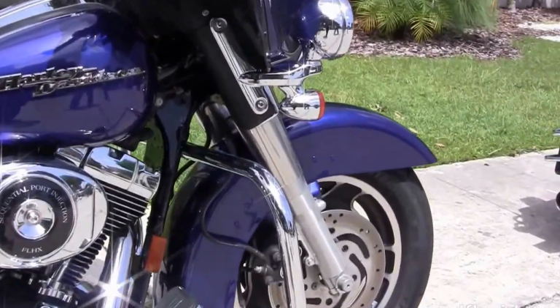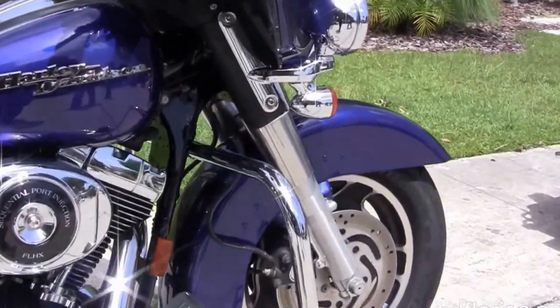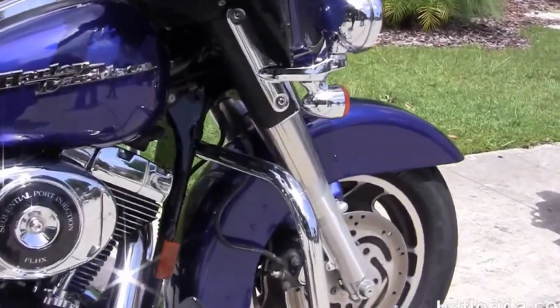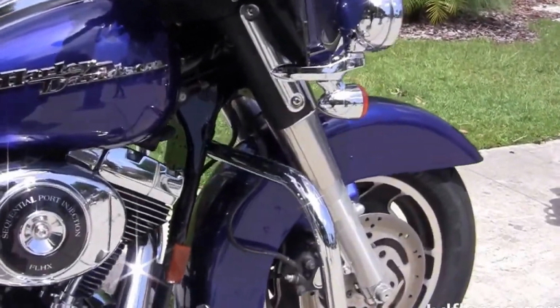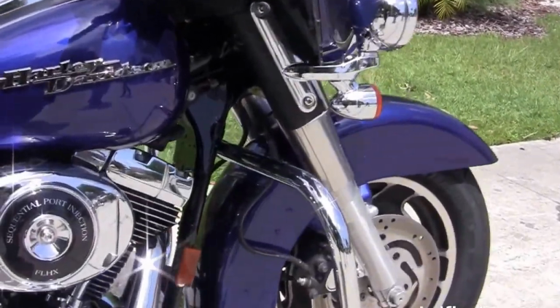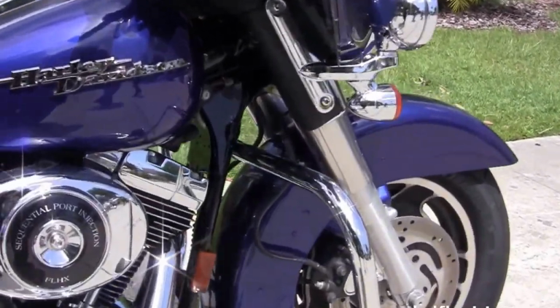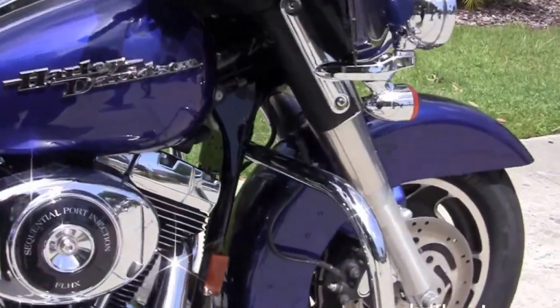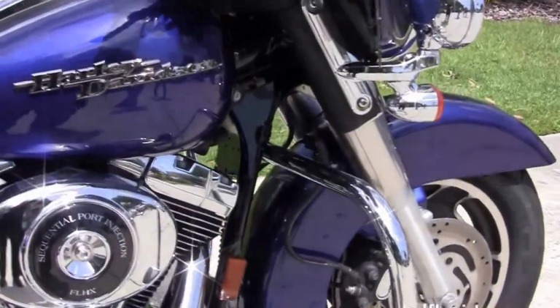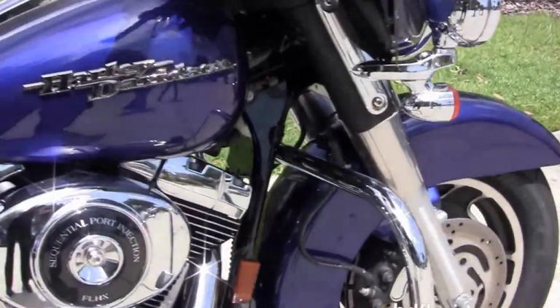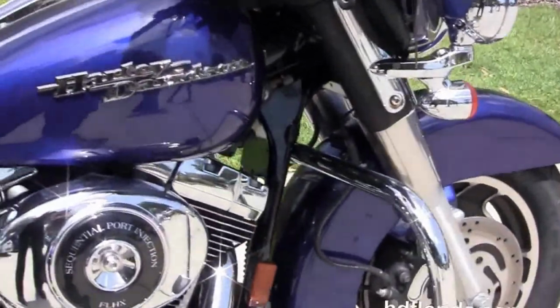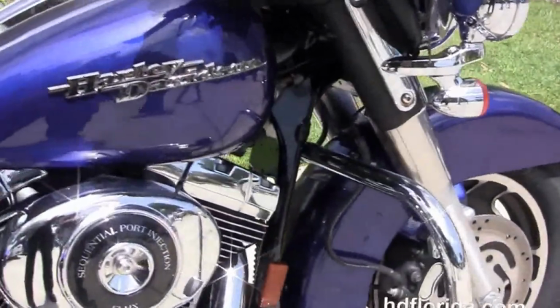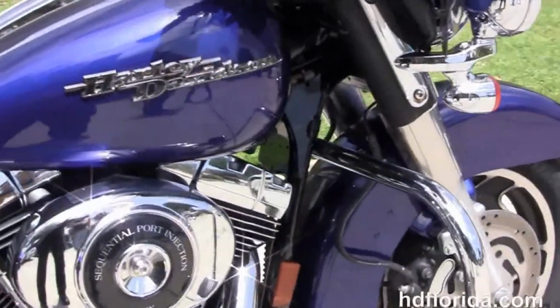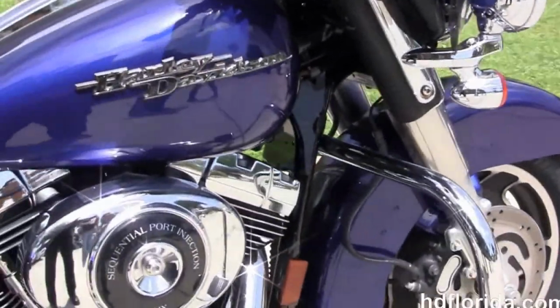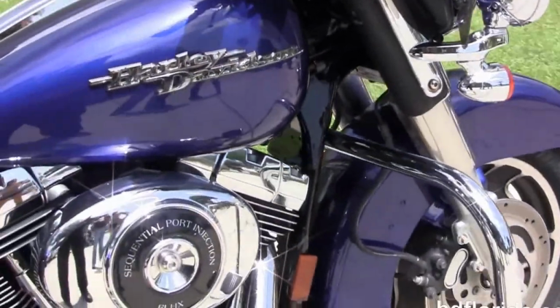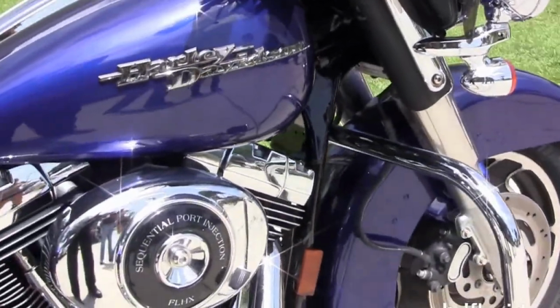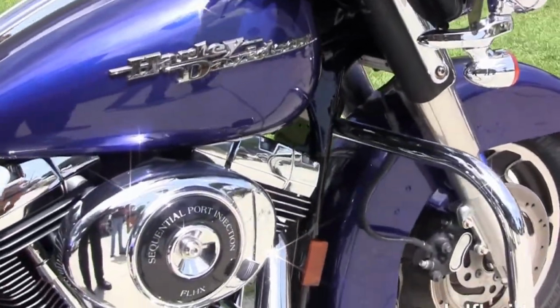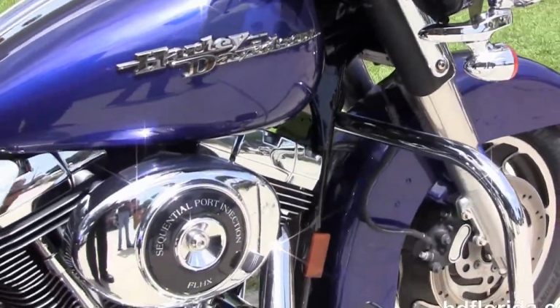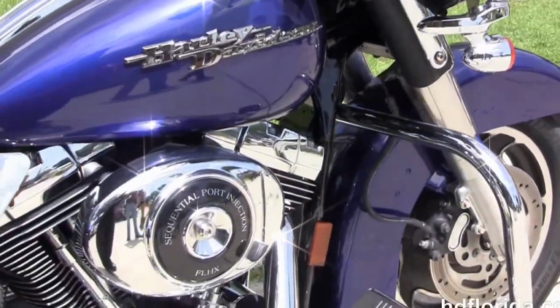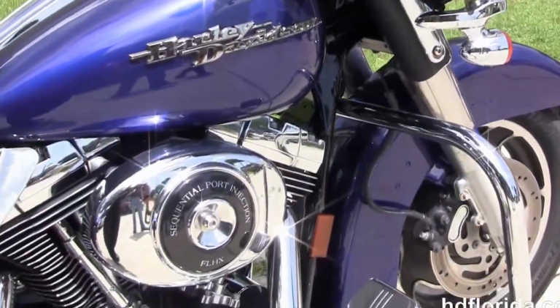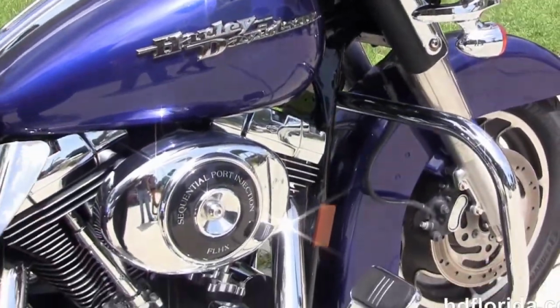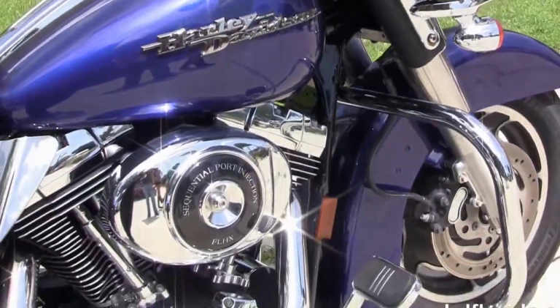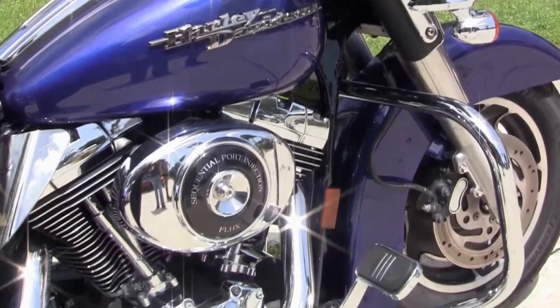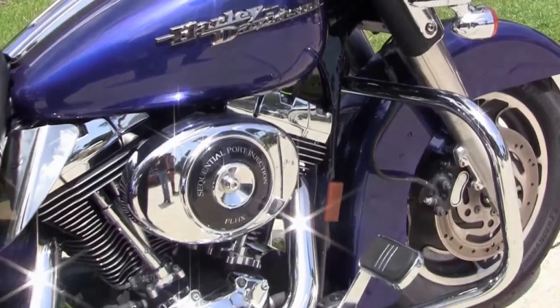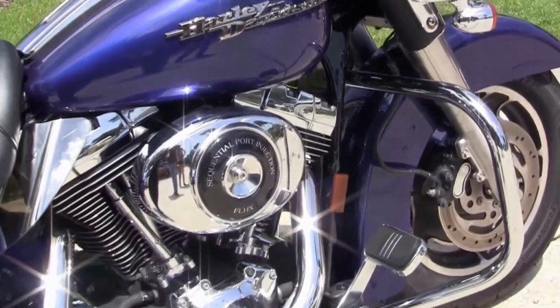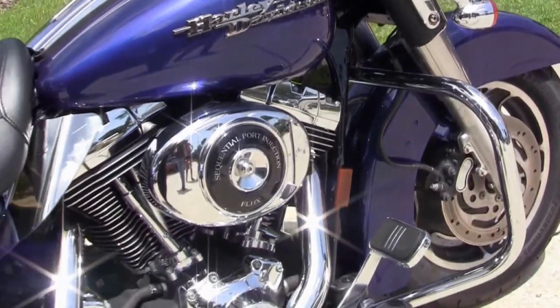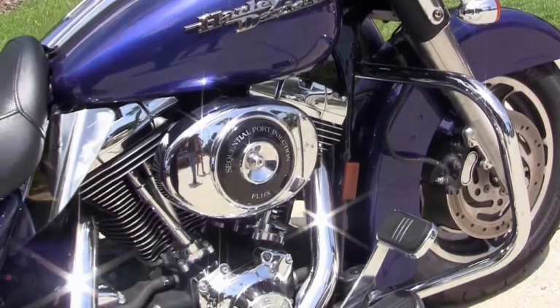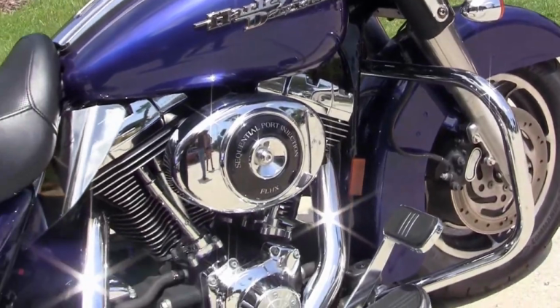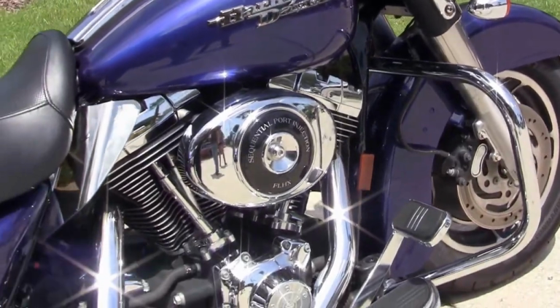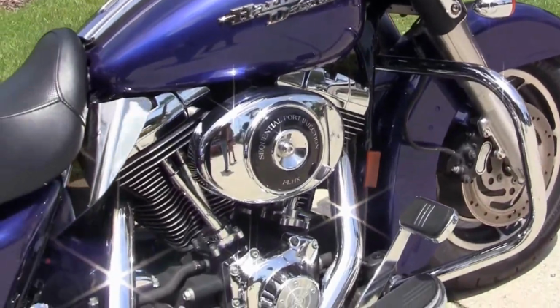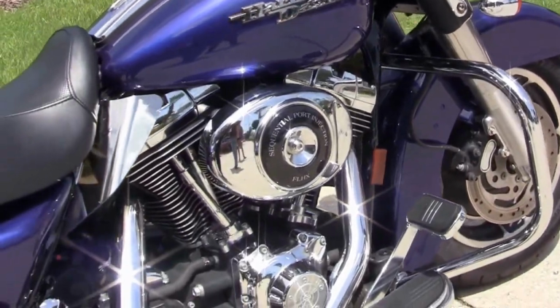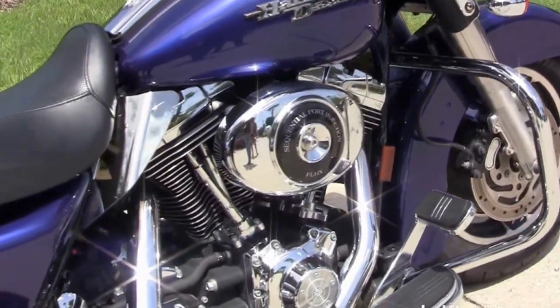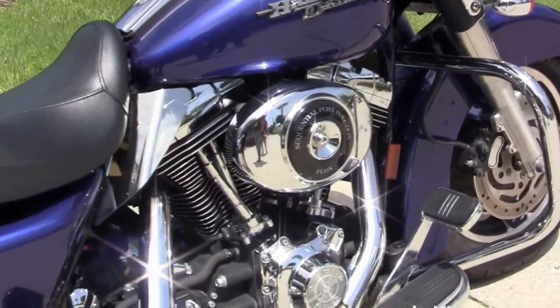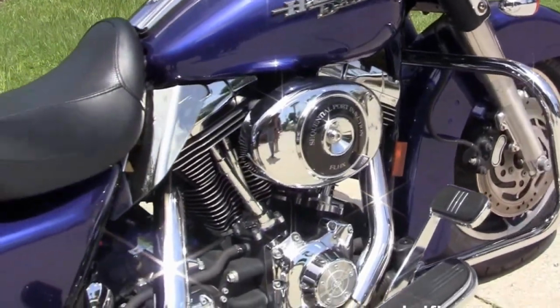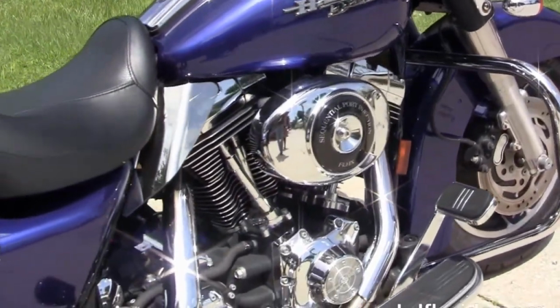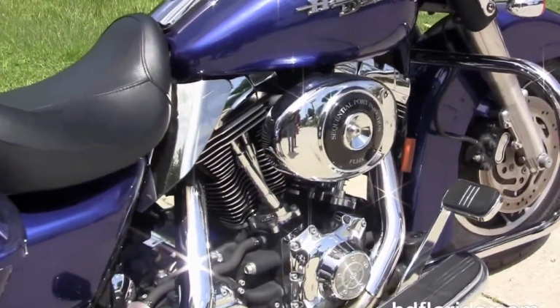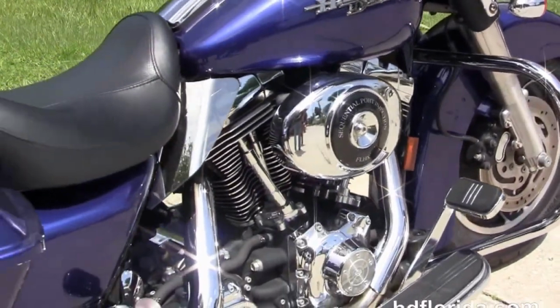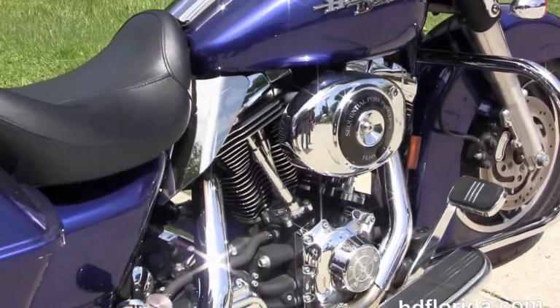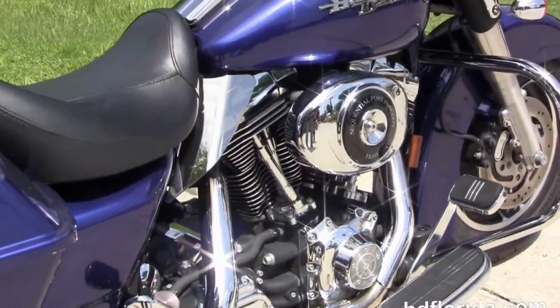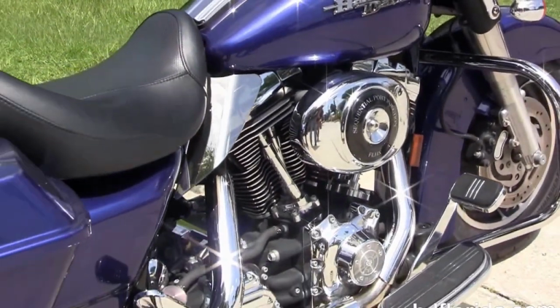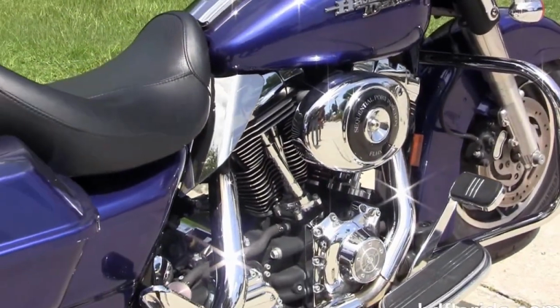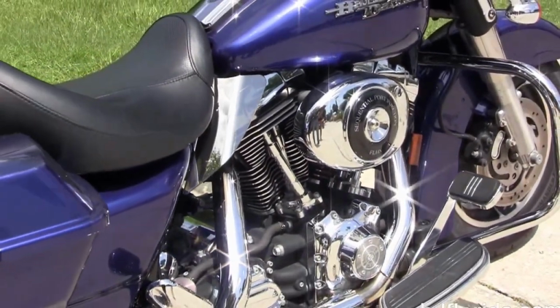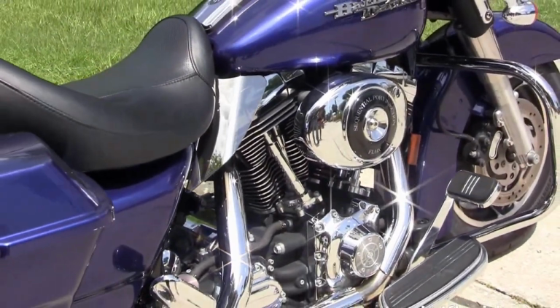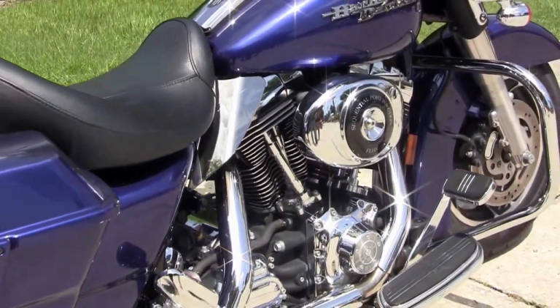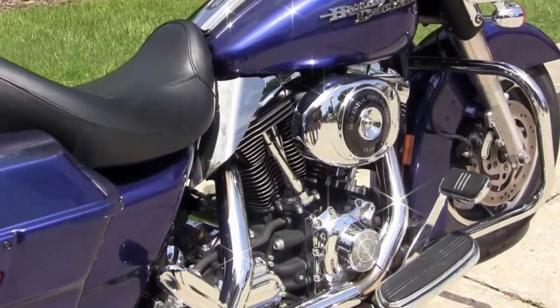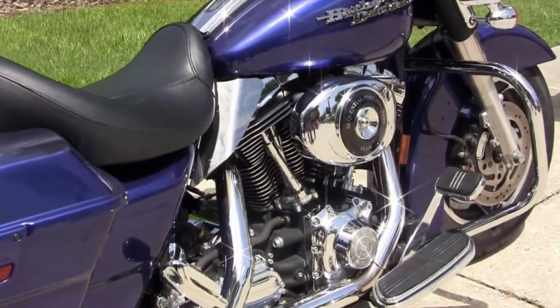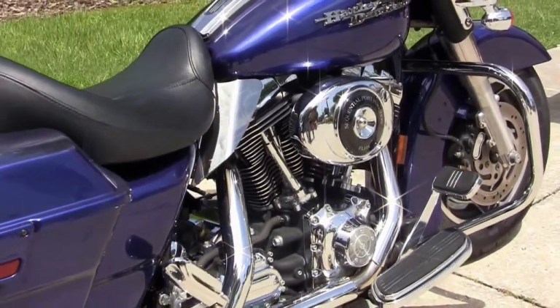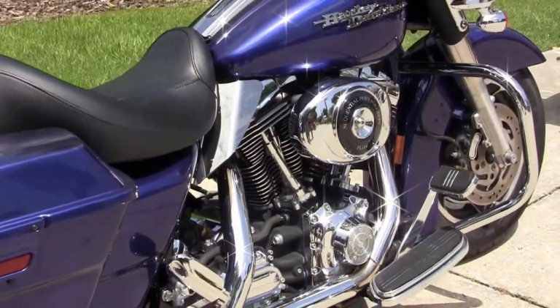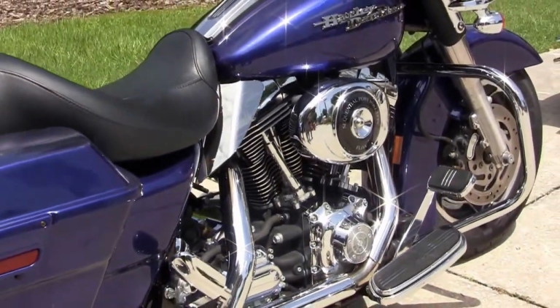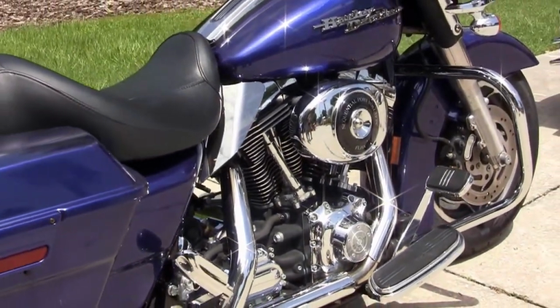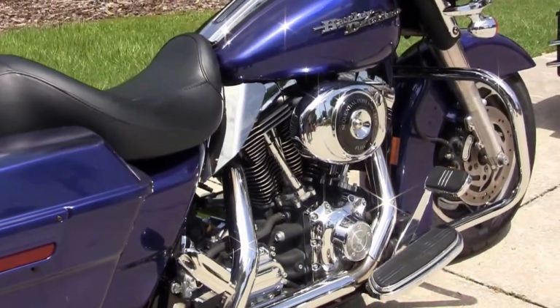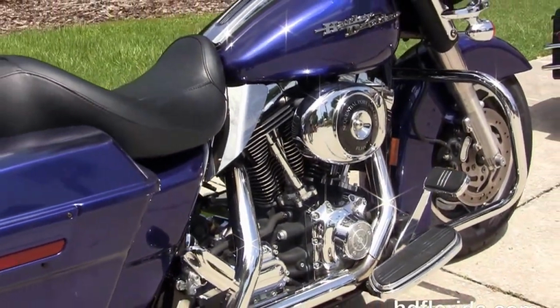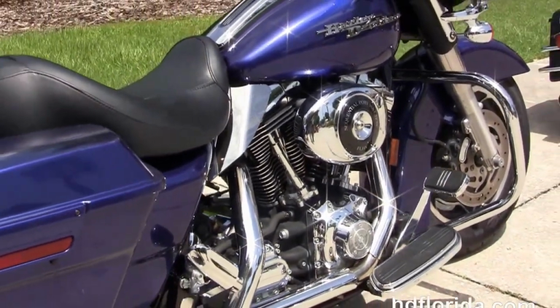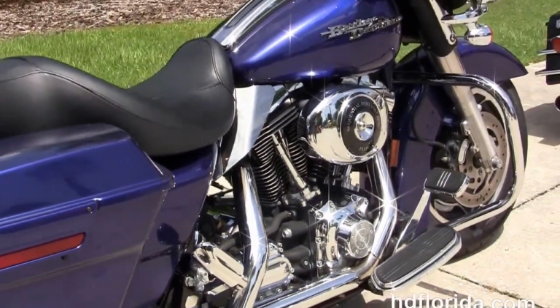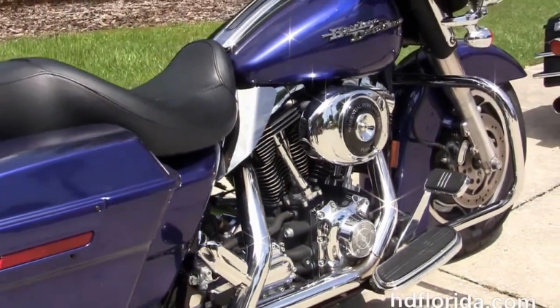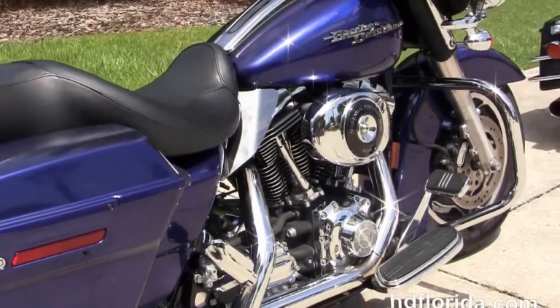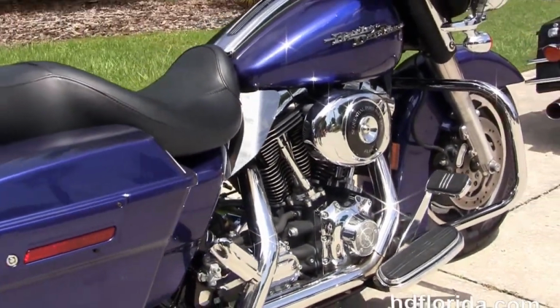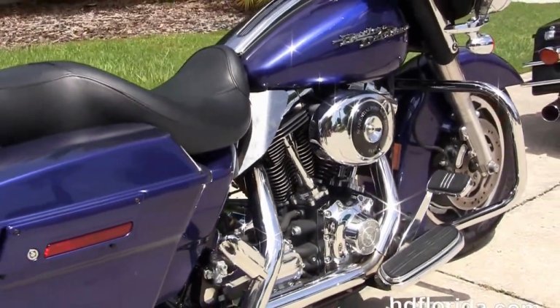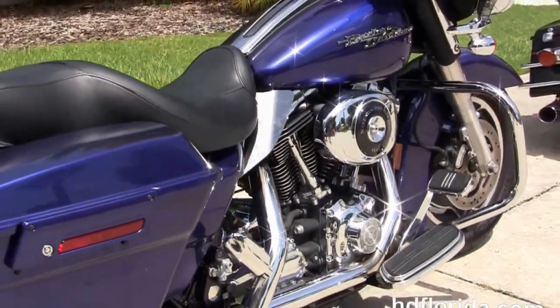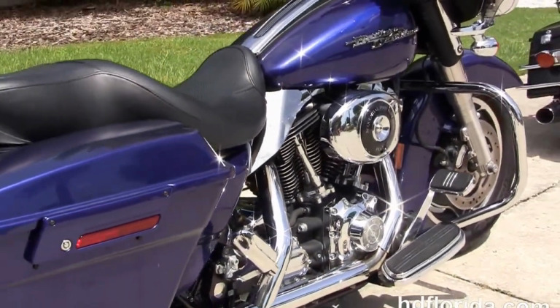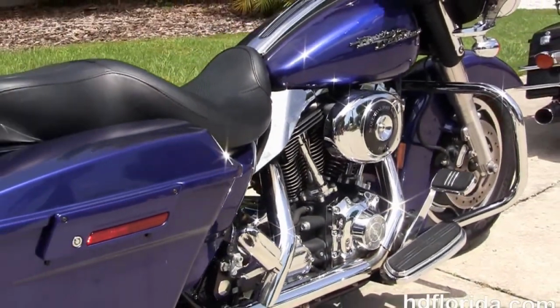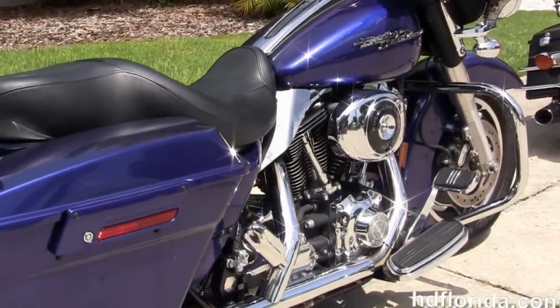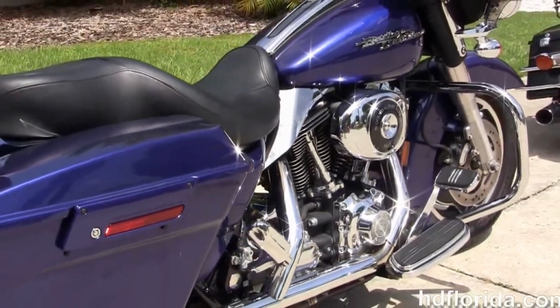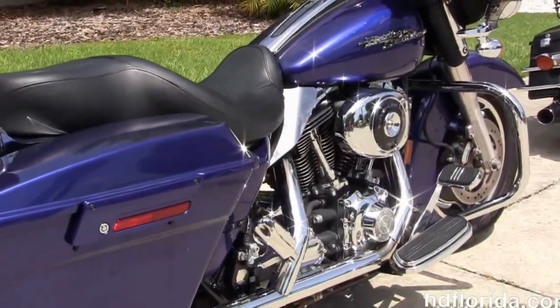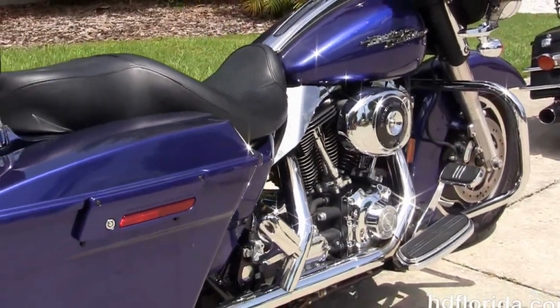The rubber mounted air-cooled 88 cubic inch twin cam engine with five-speed transmission, and the upgraded heat shields.